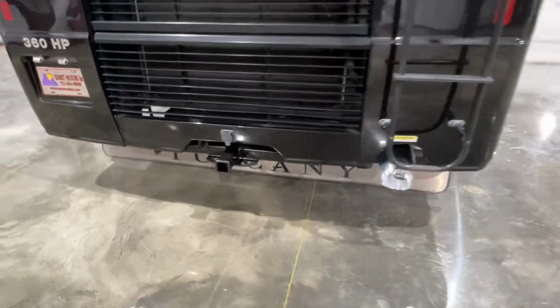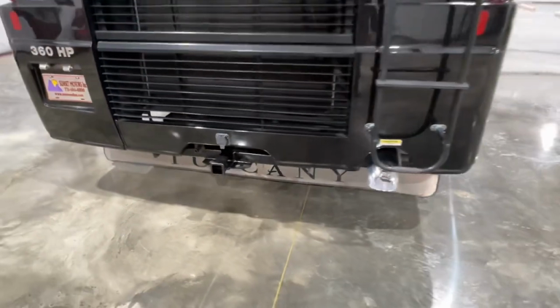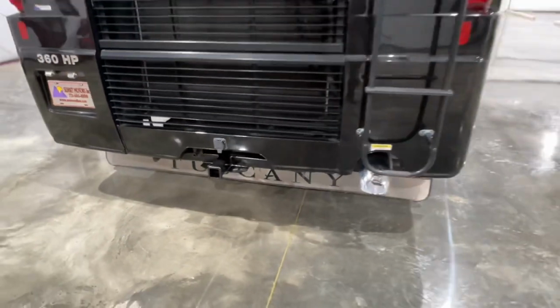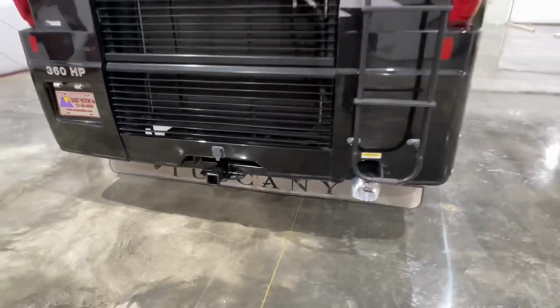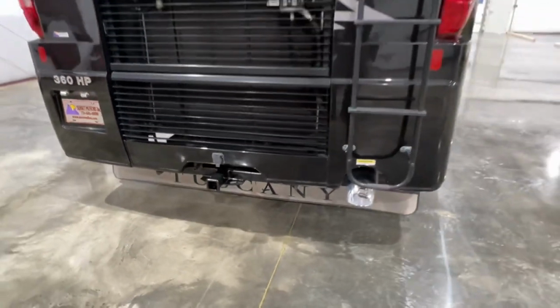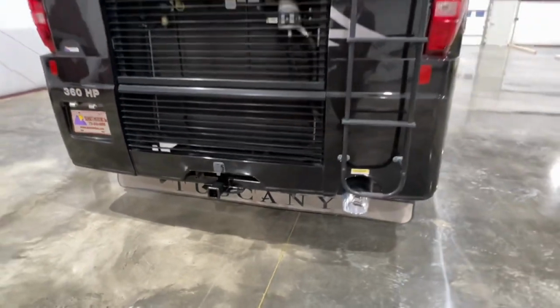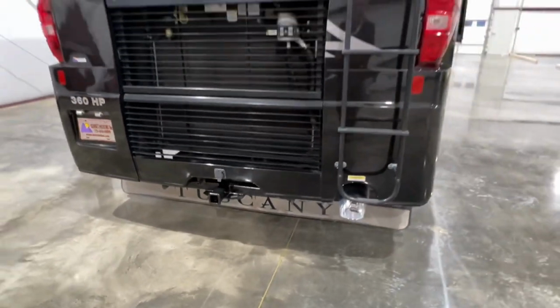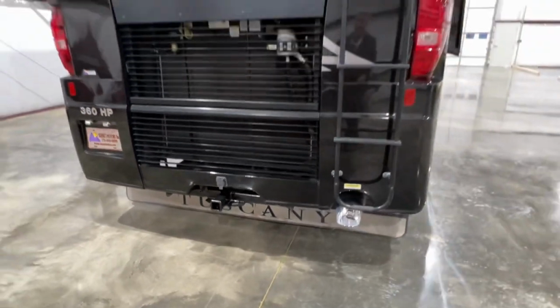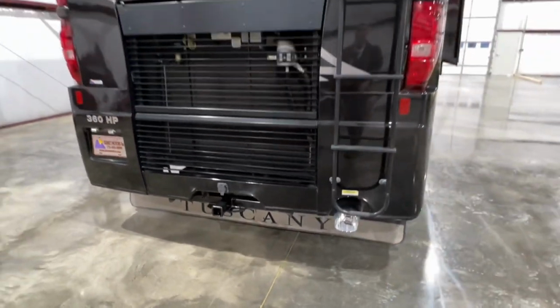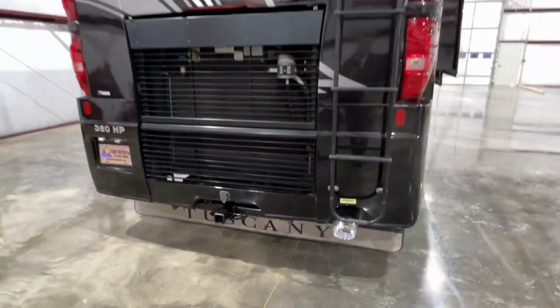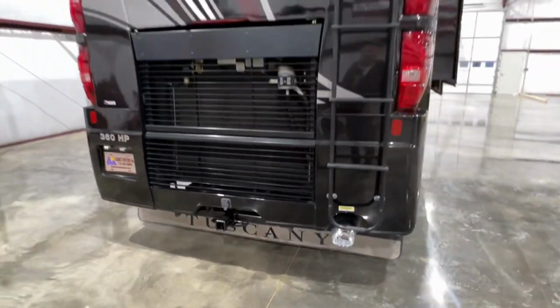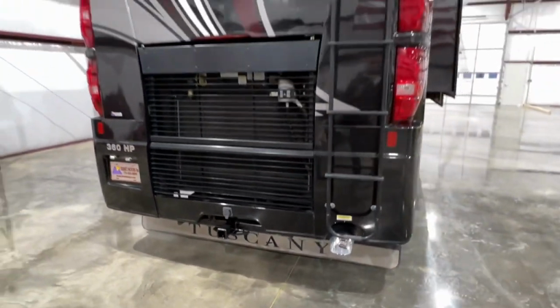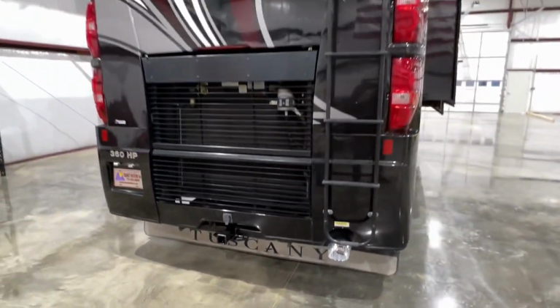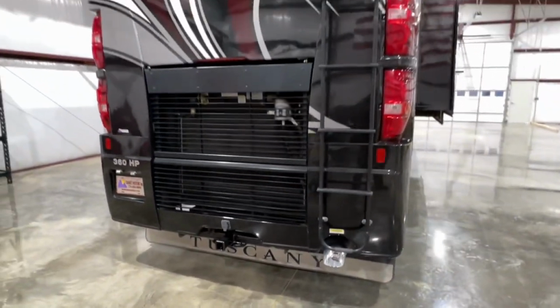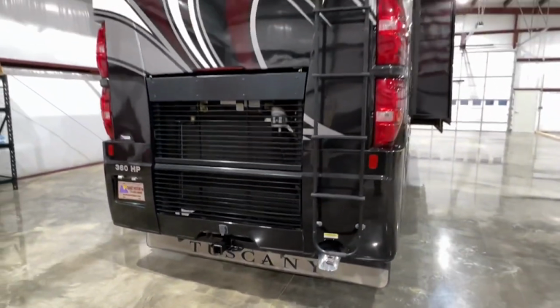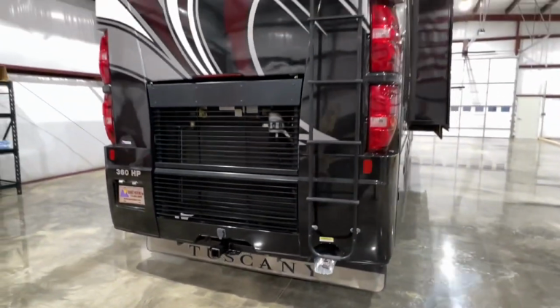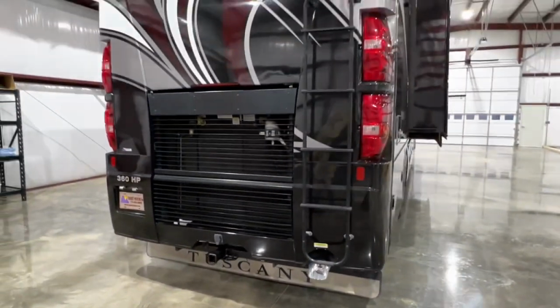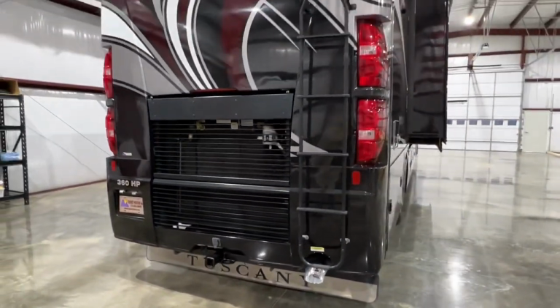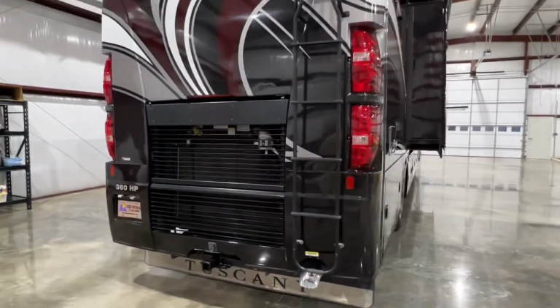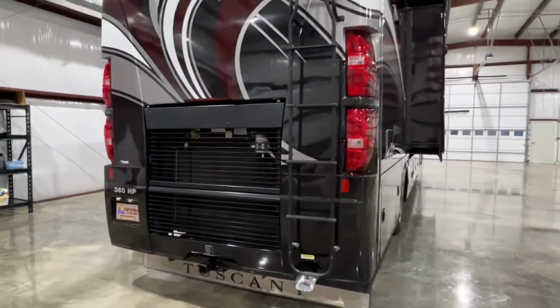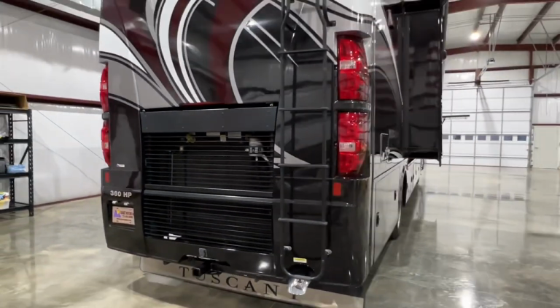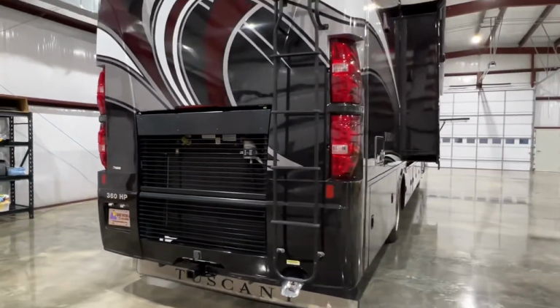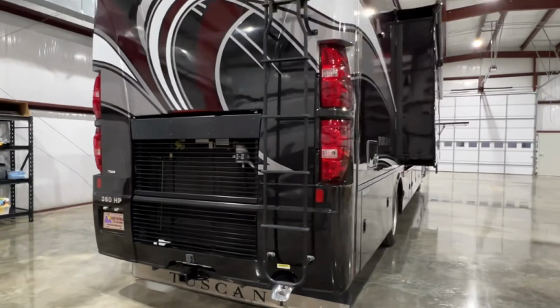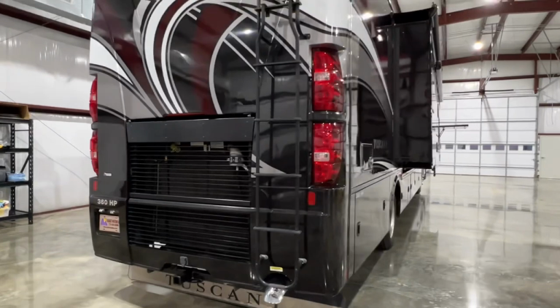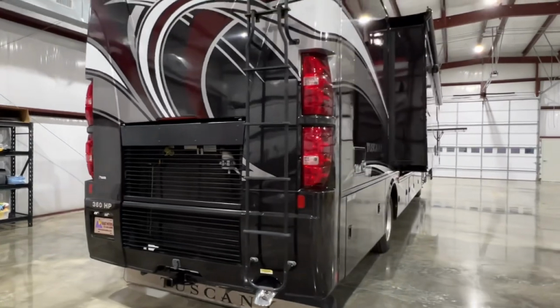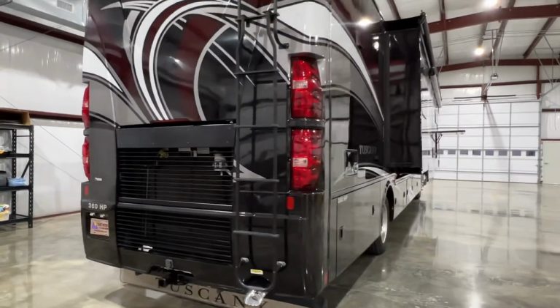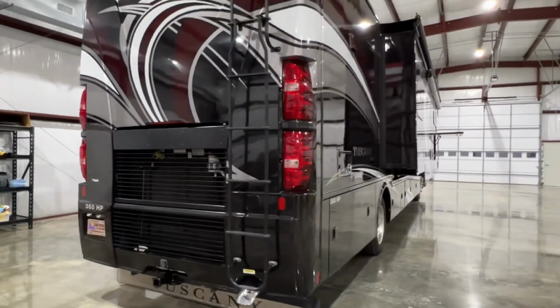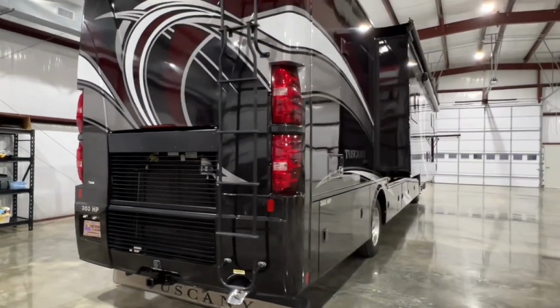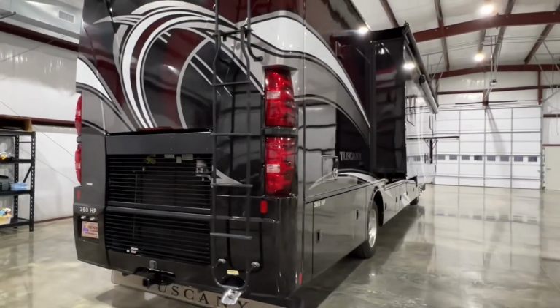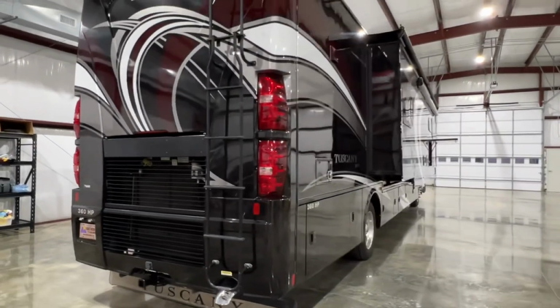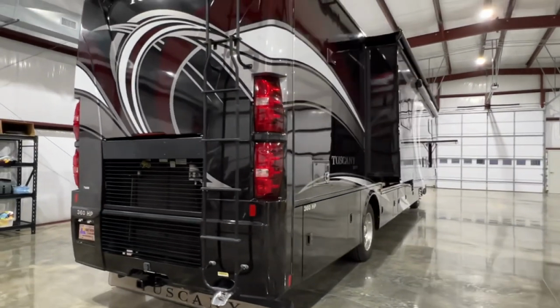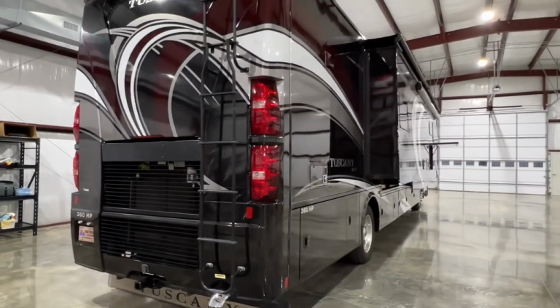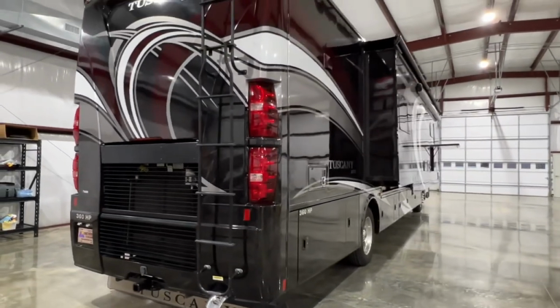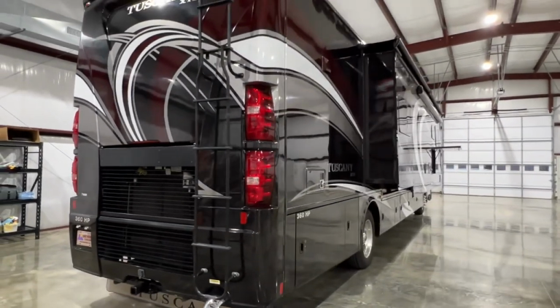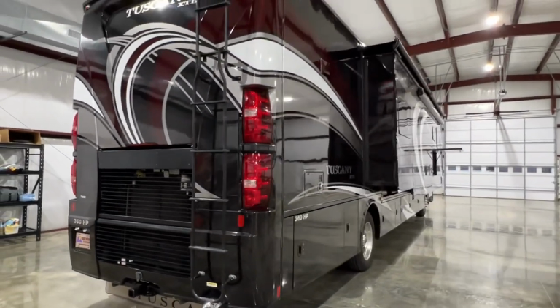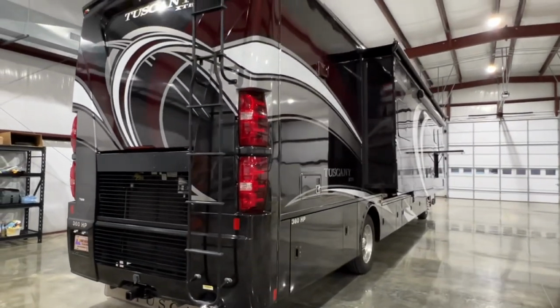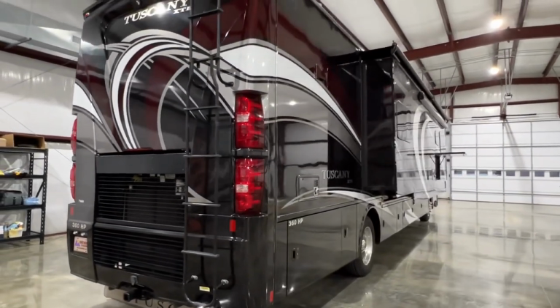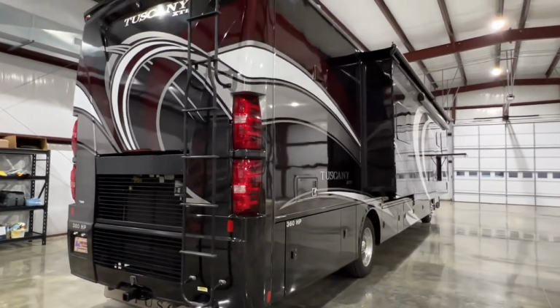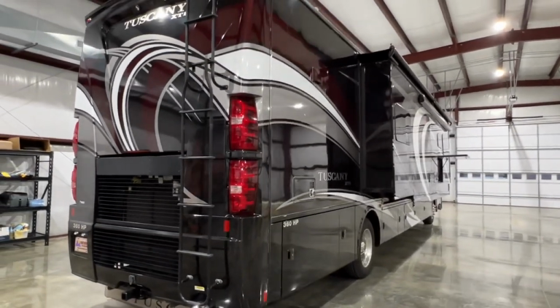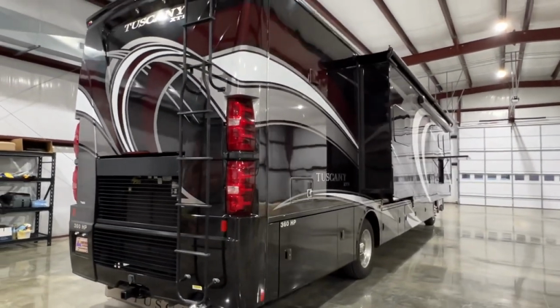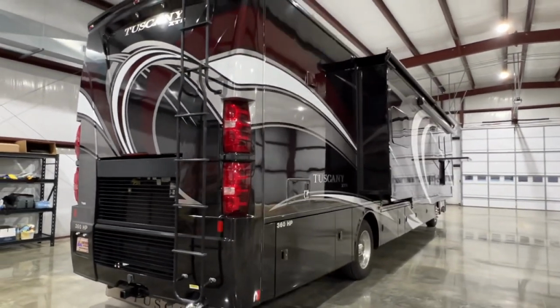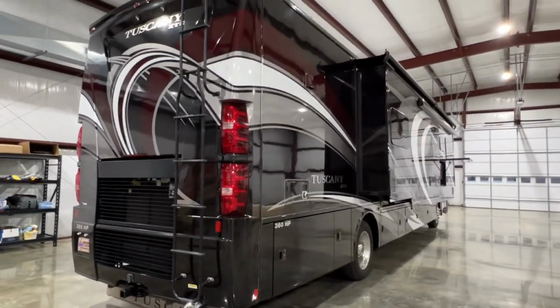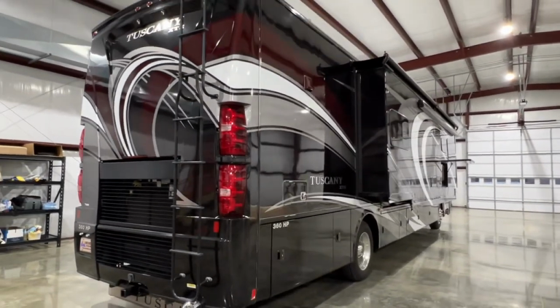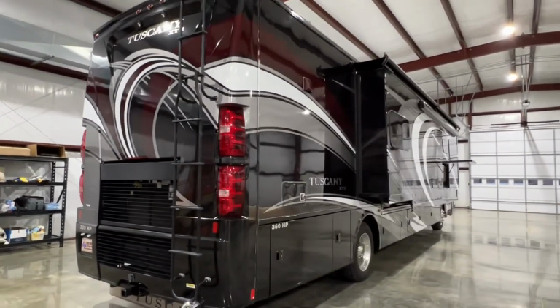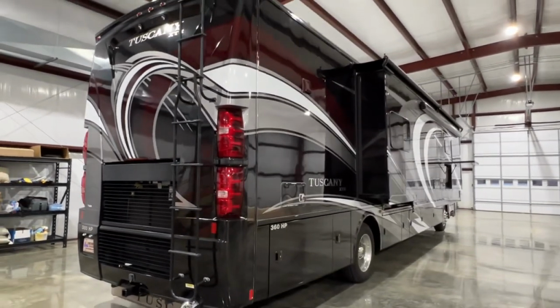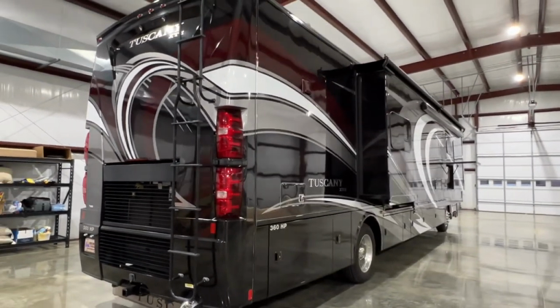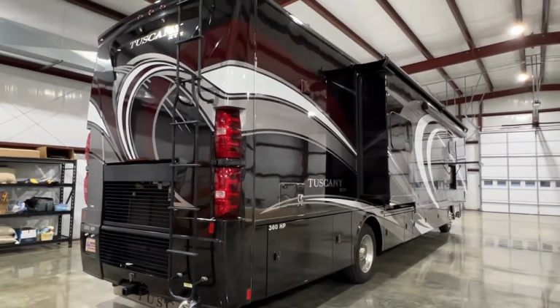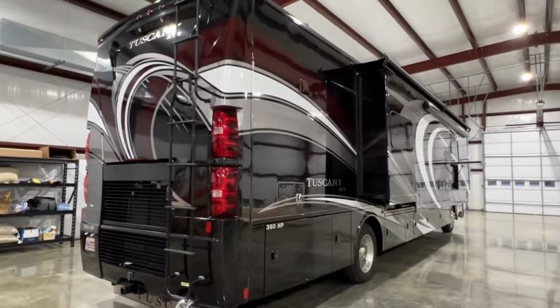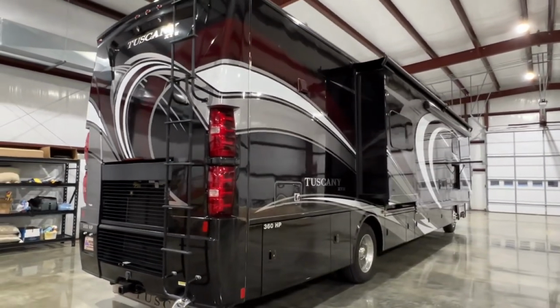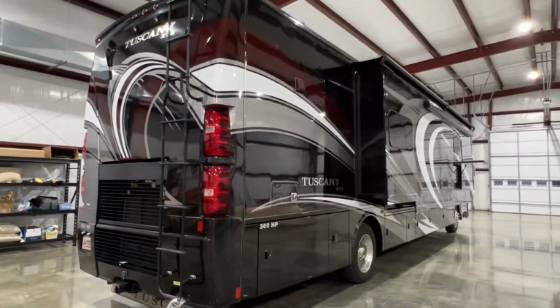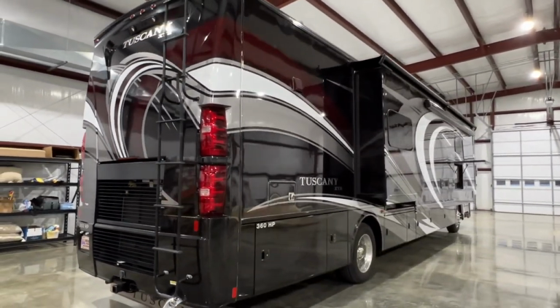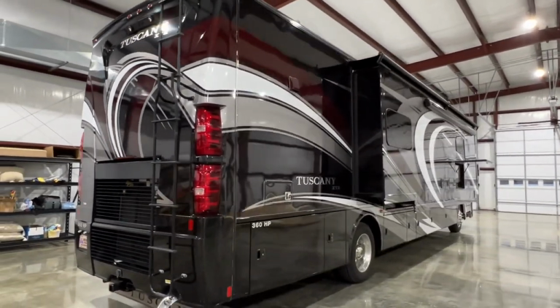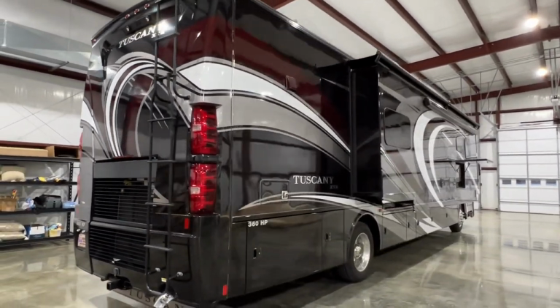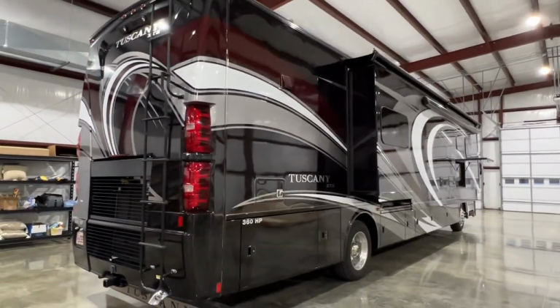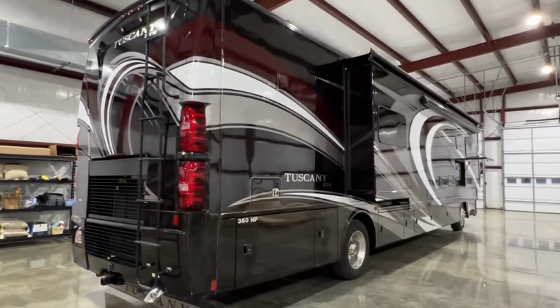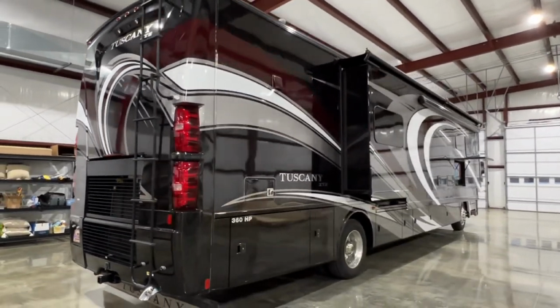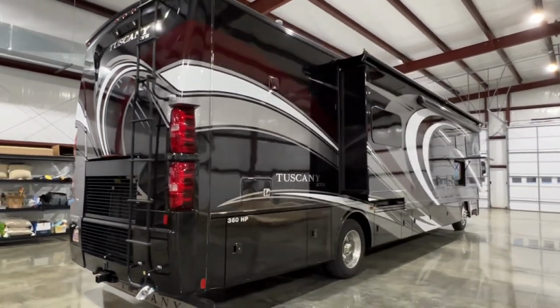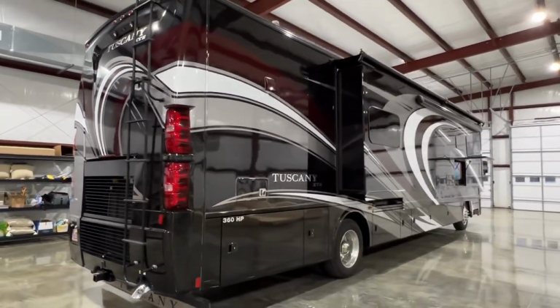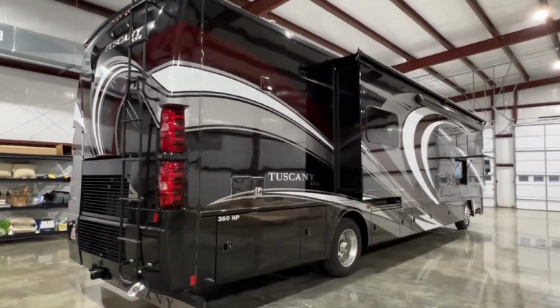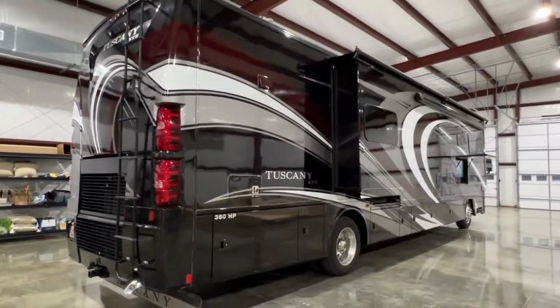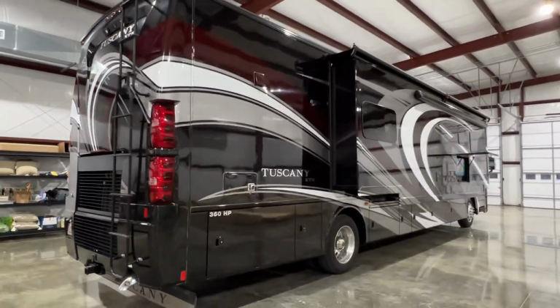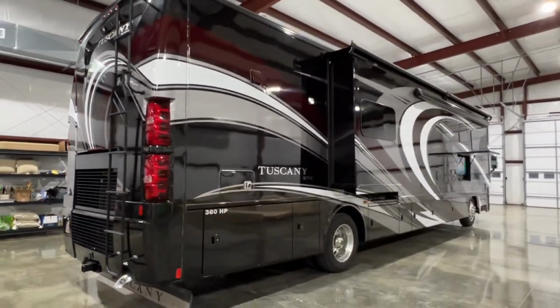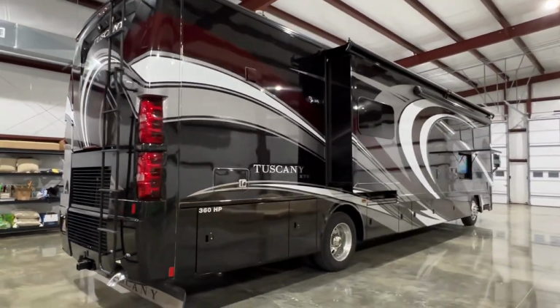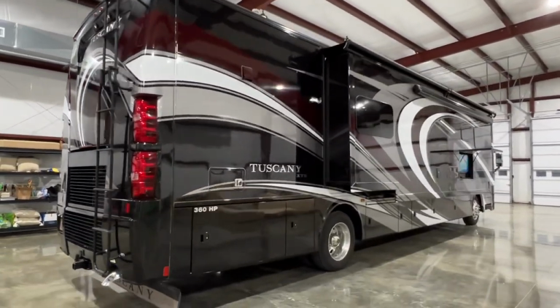Got your ladder to get on top, satellite, backup camera, and side cameras.